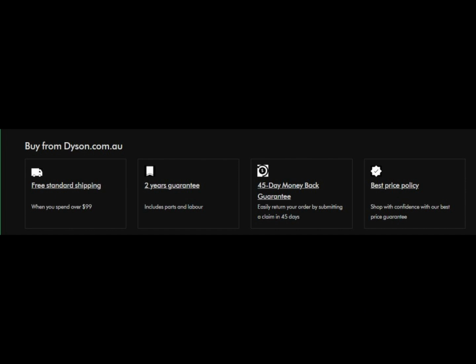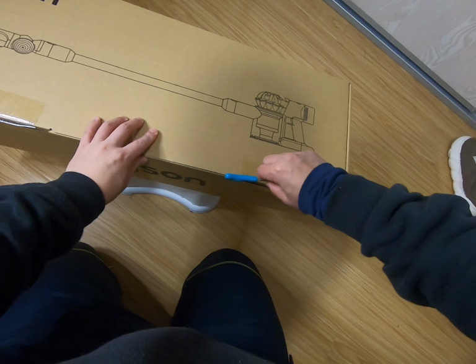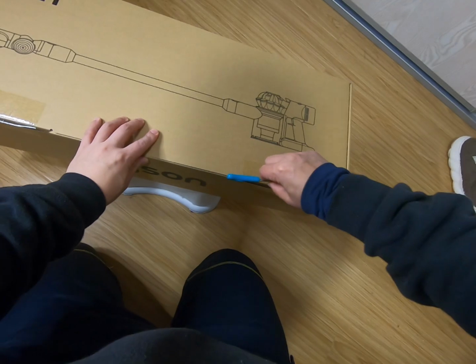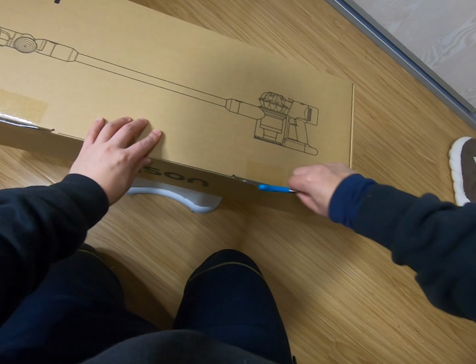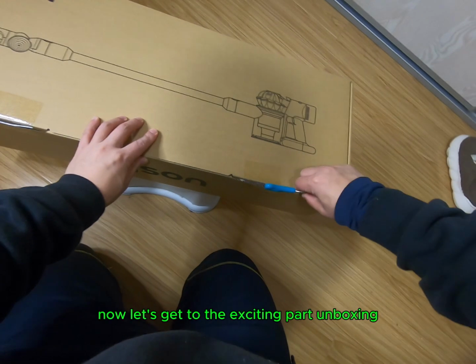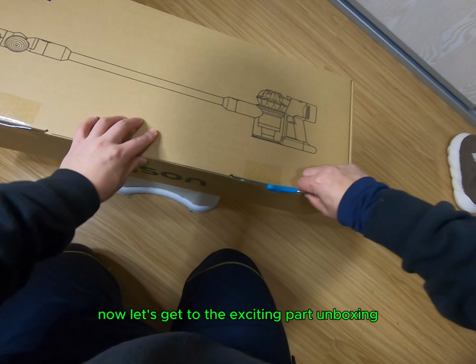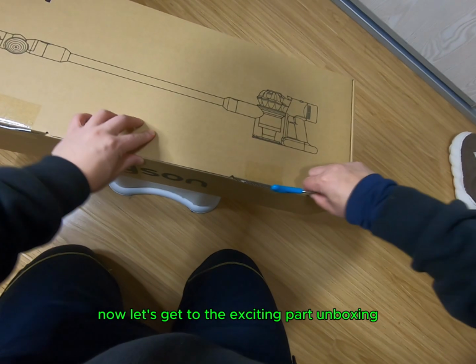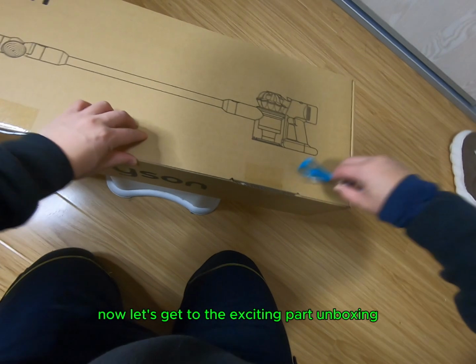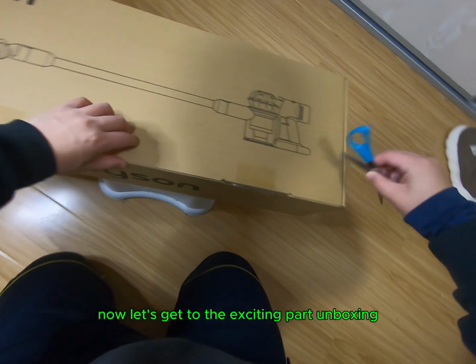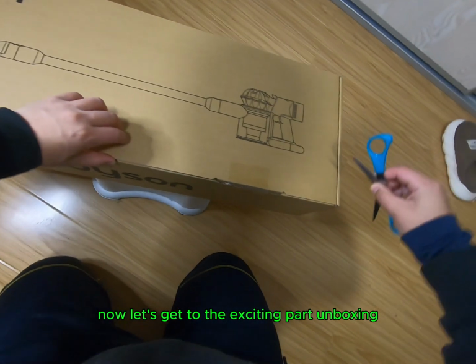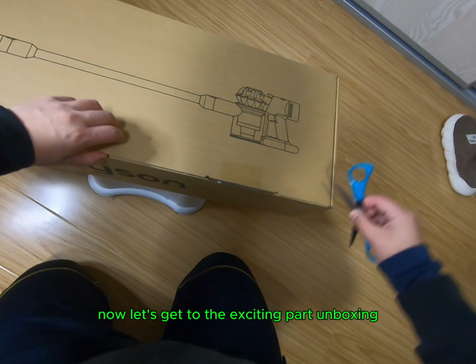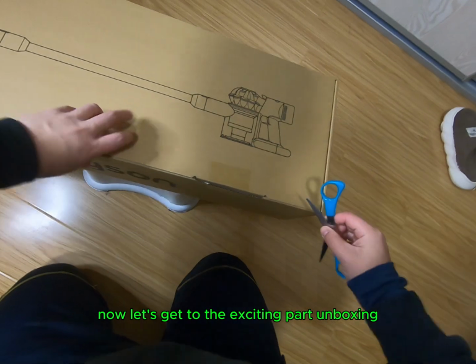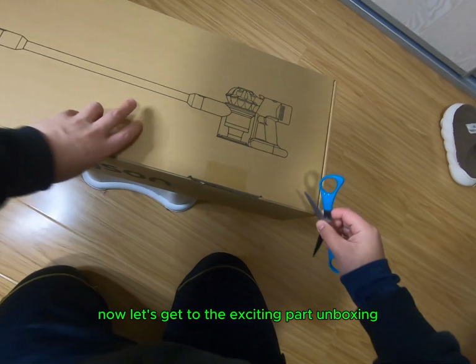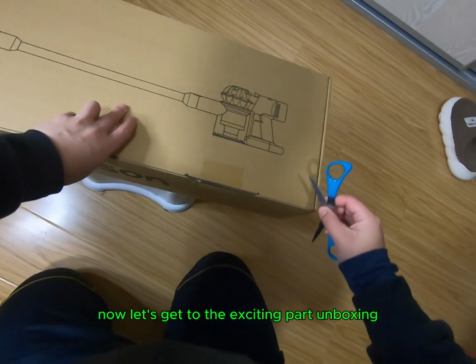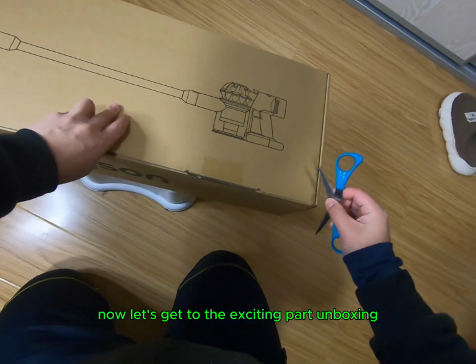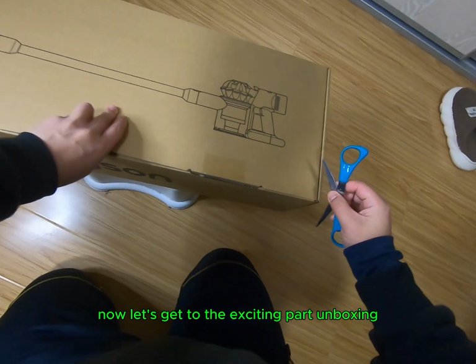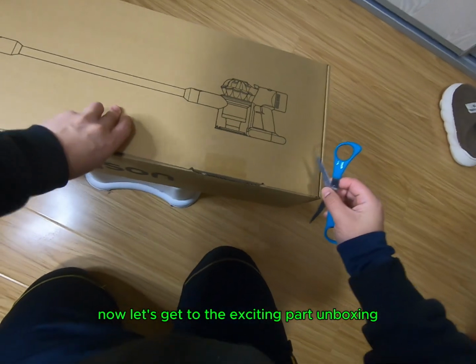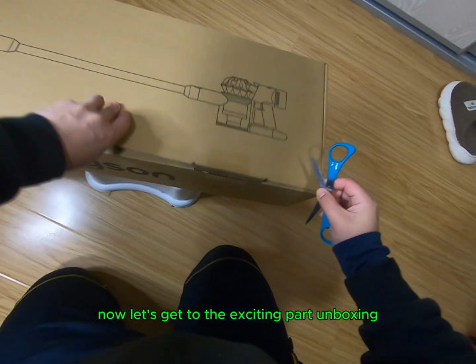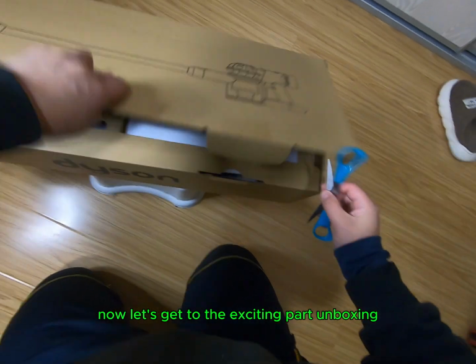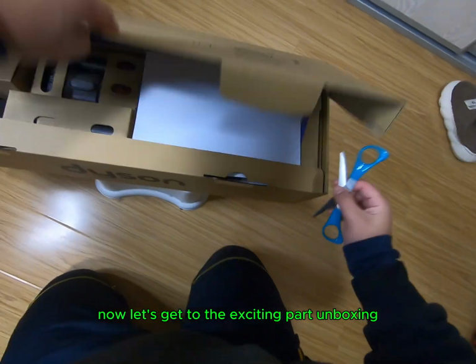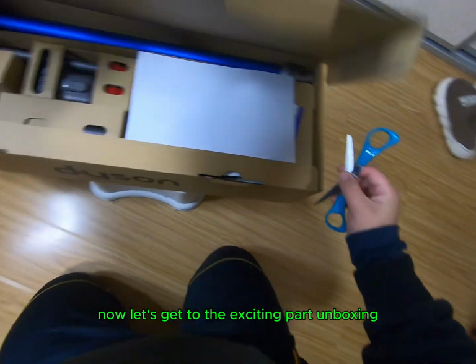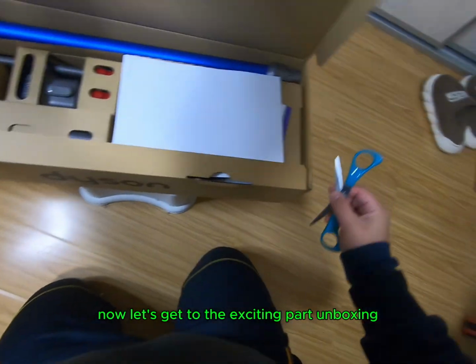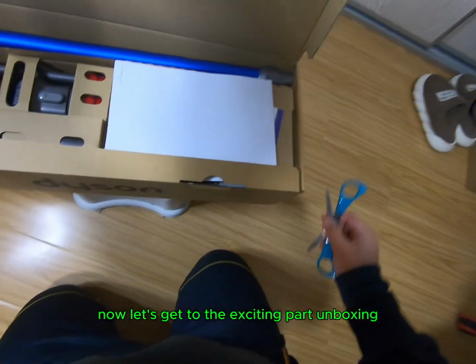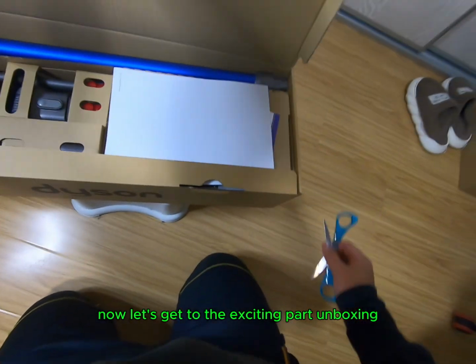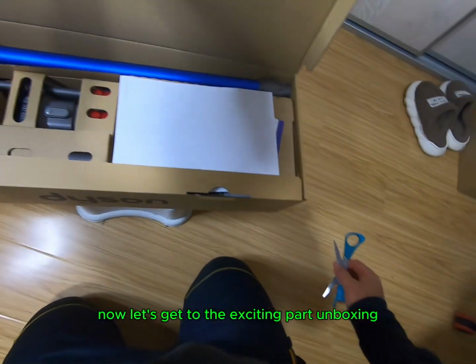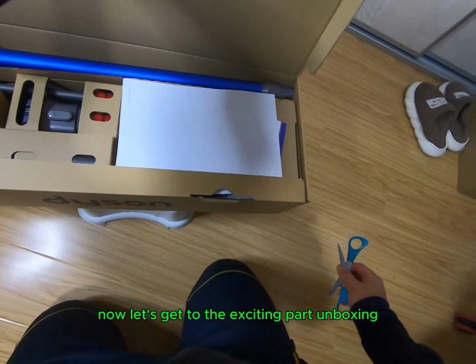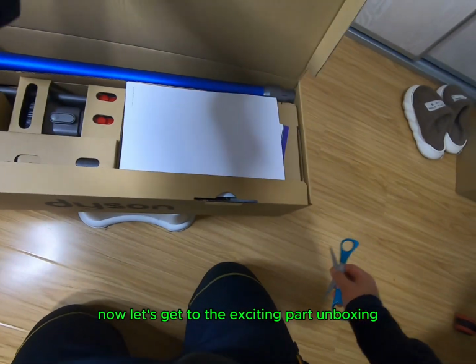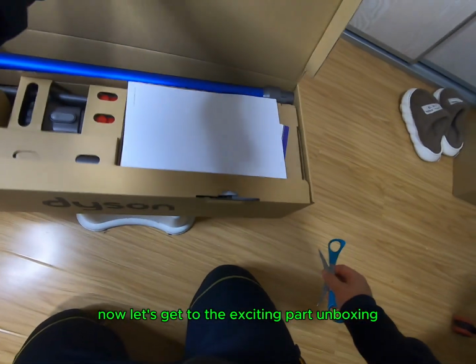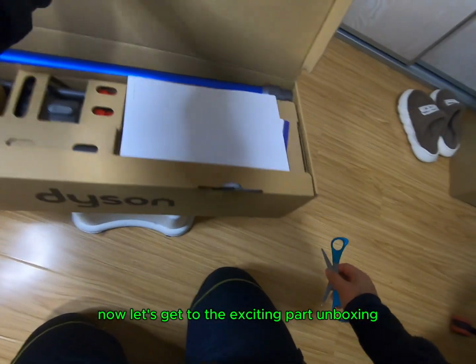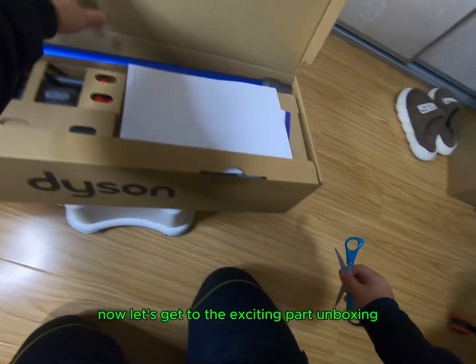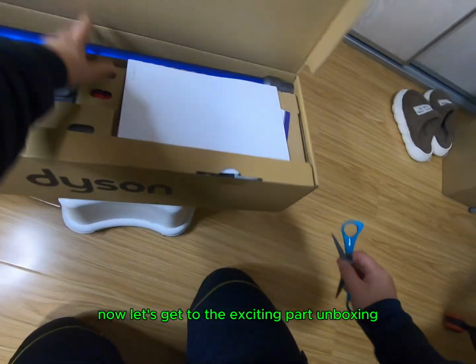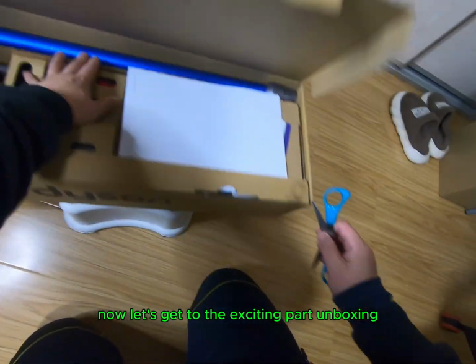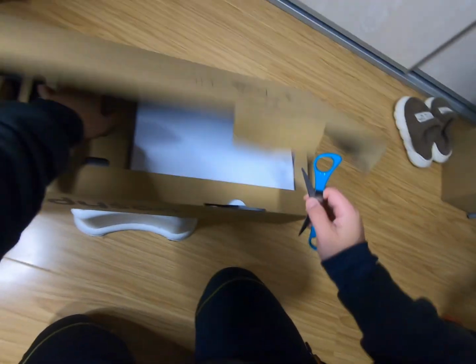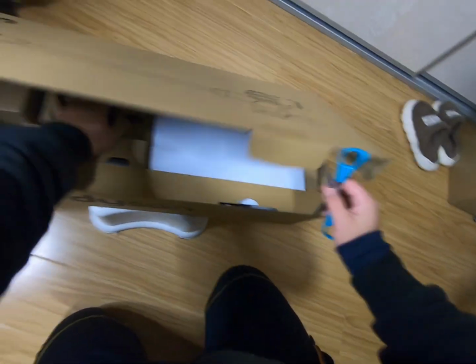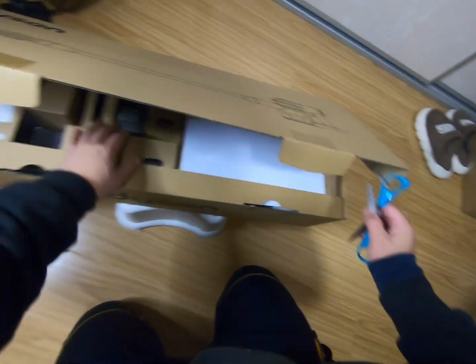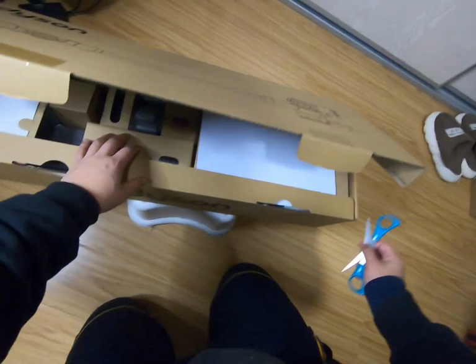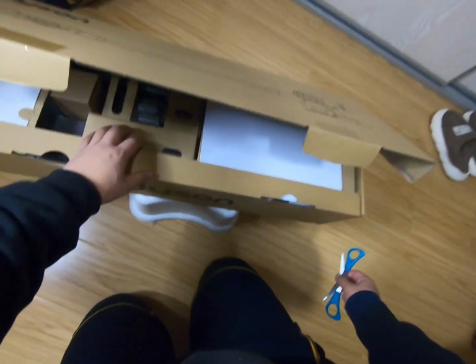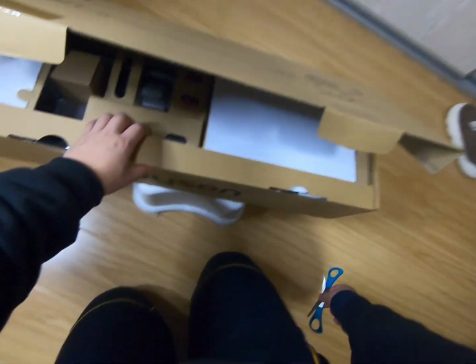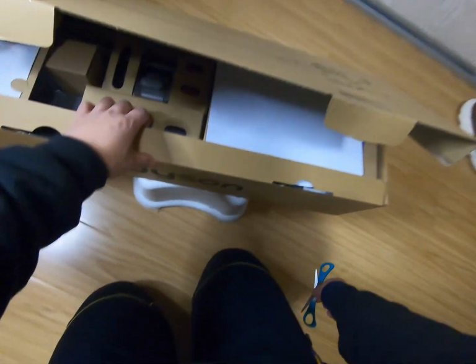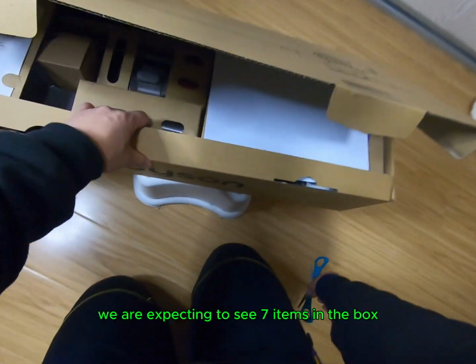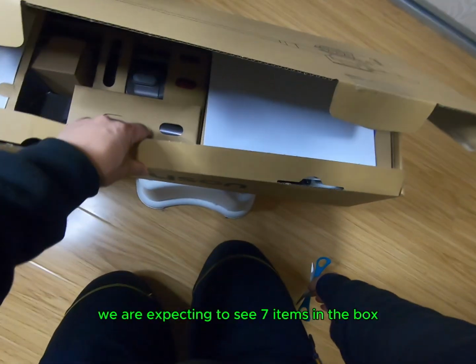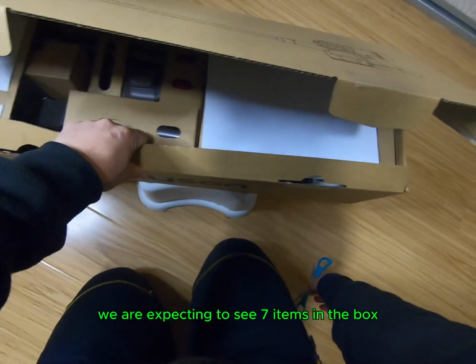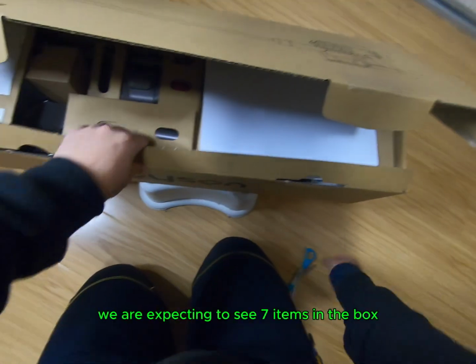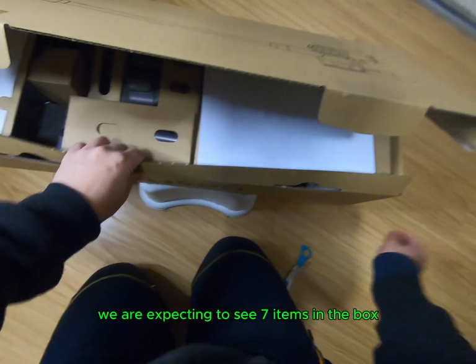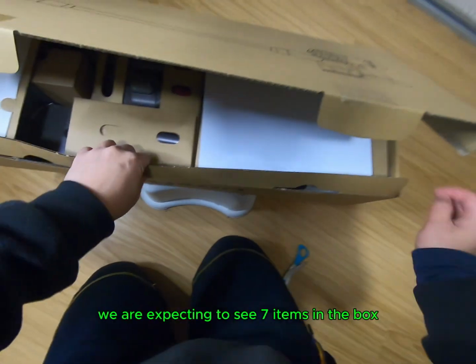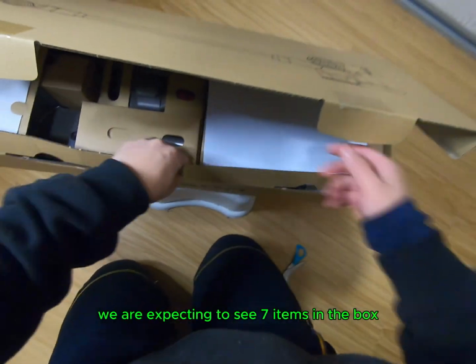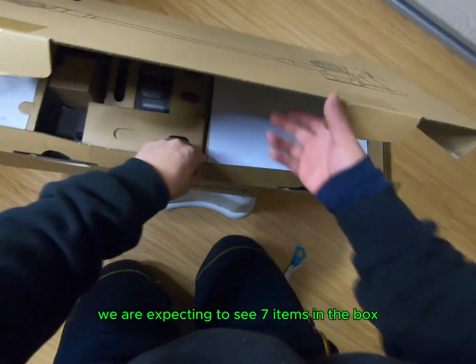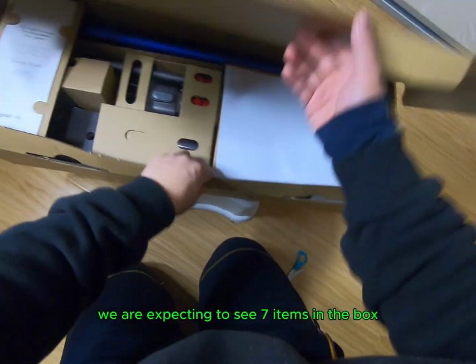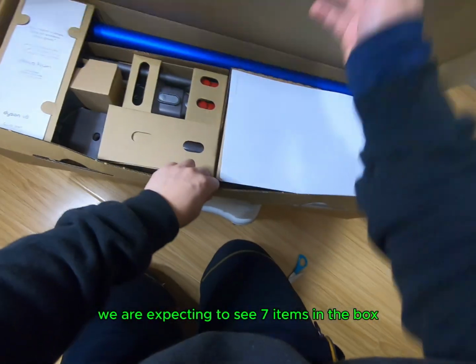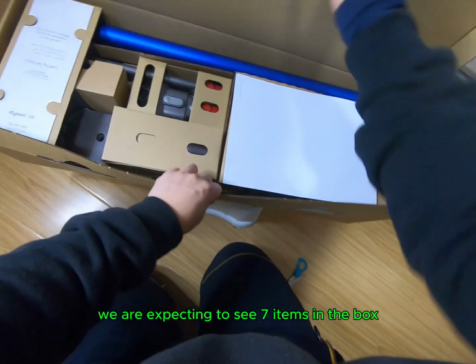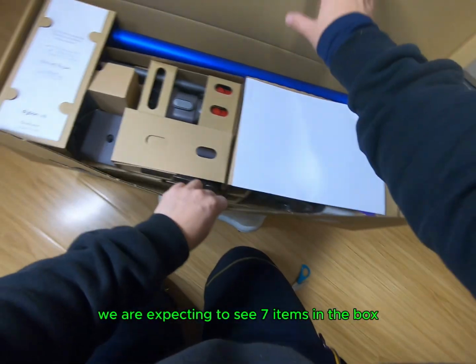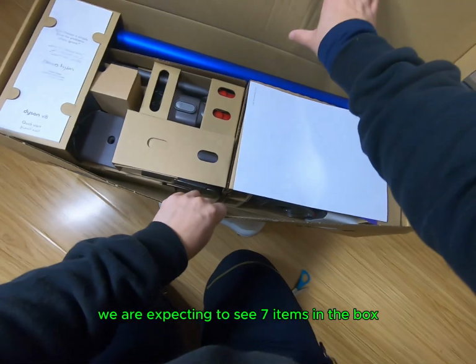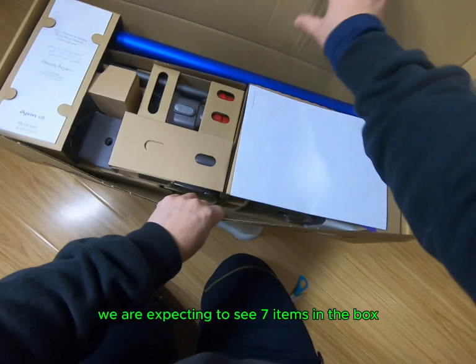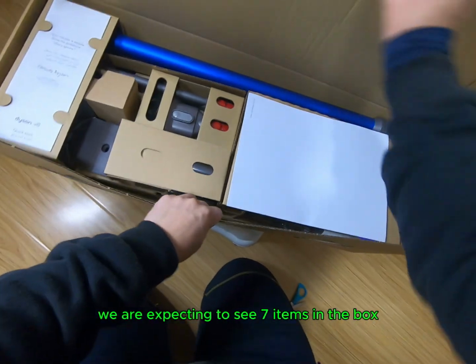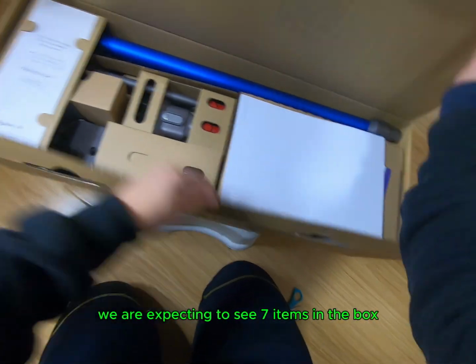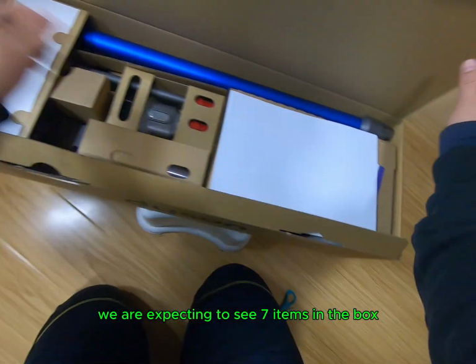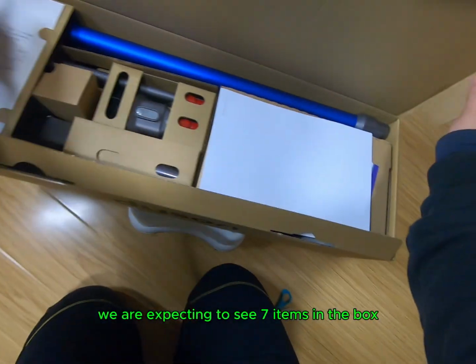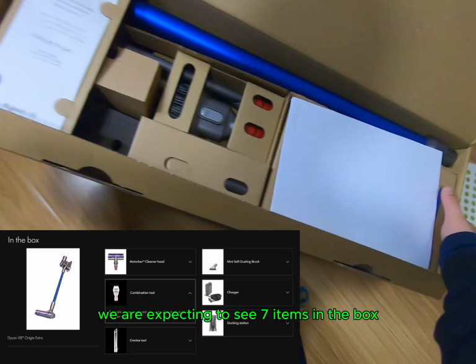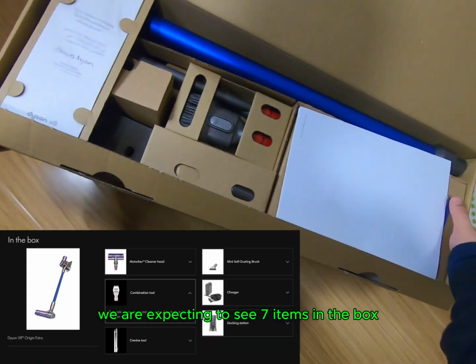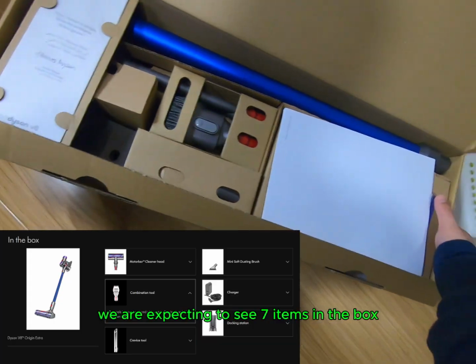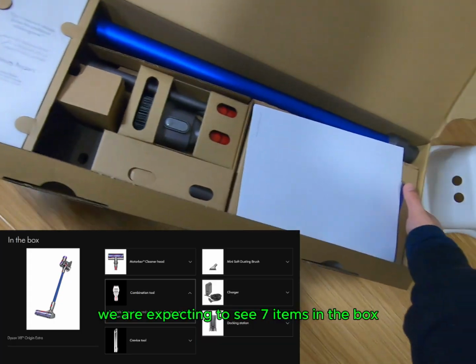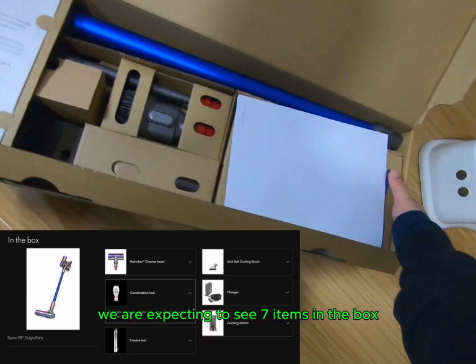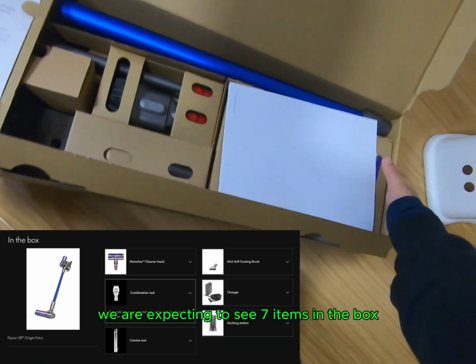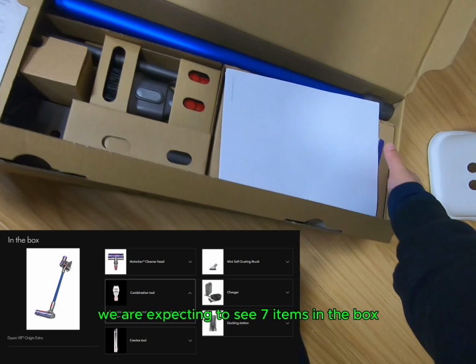Now let's get to the exciting part — unboxing. We are expecting to see 7 items in the box.